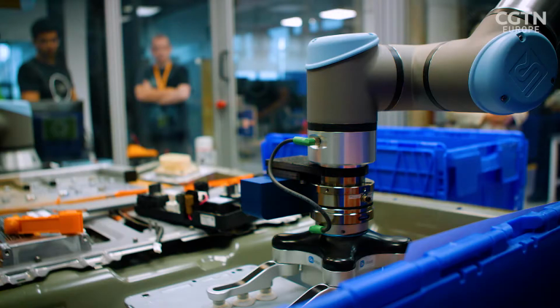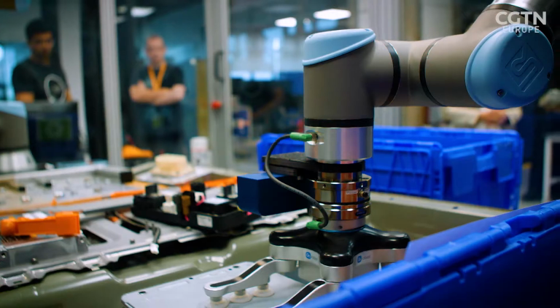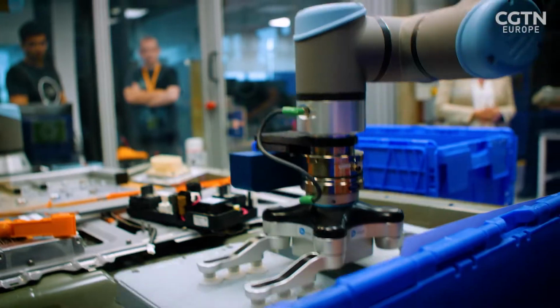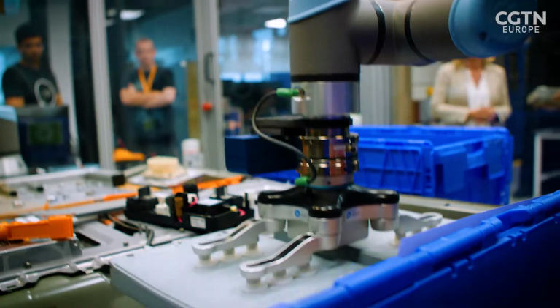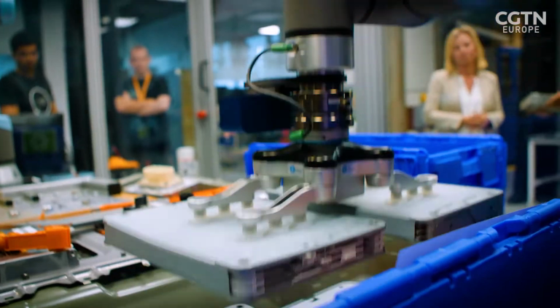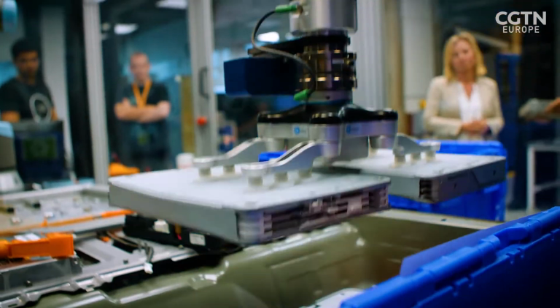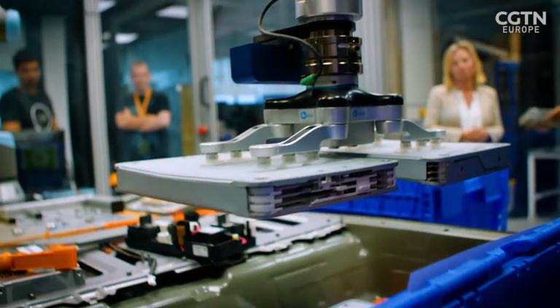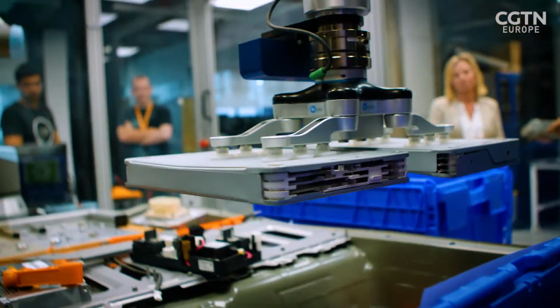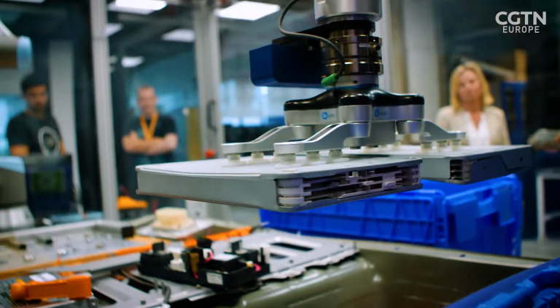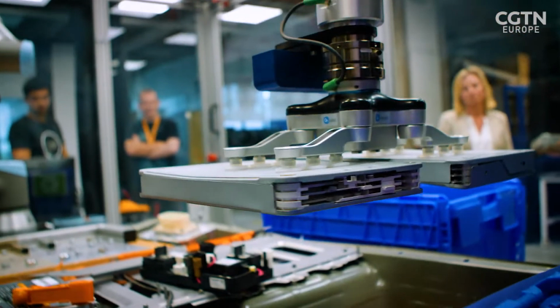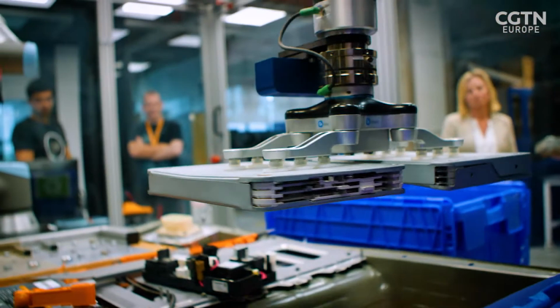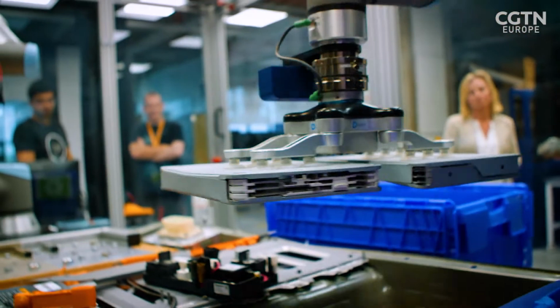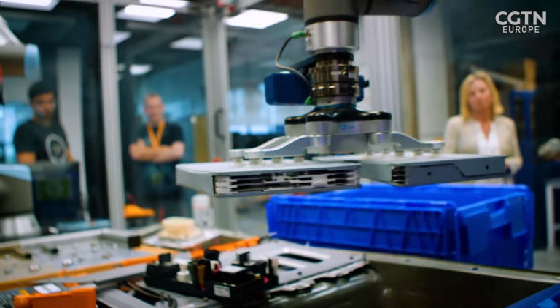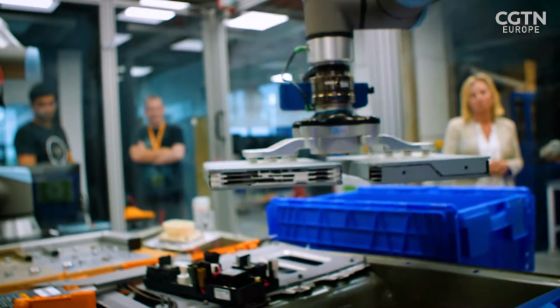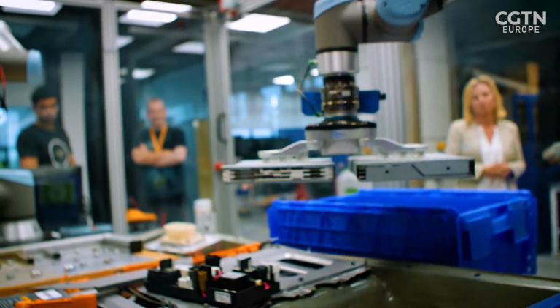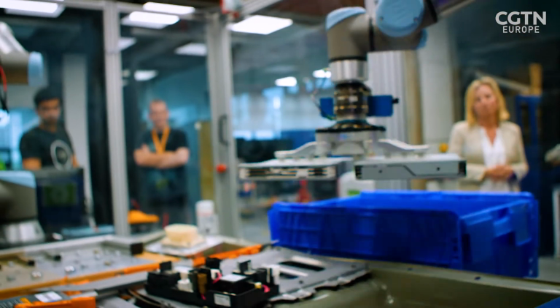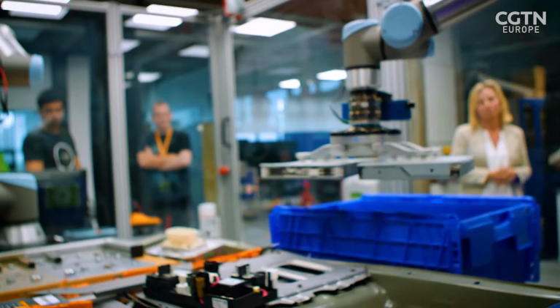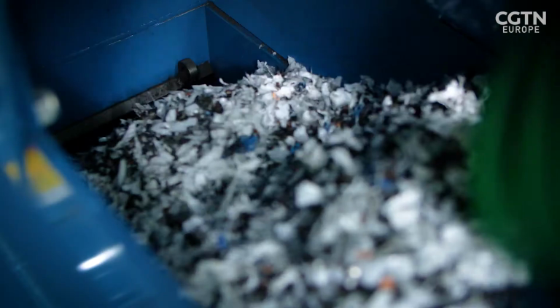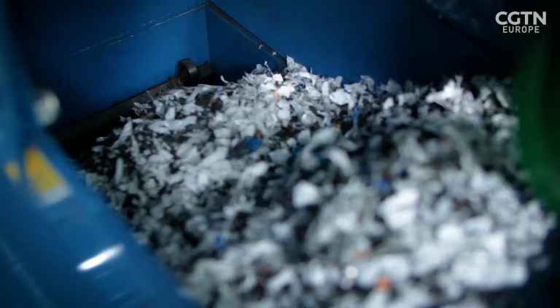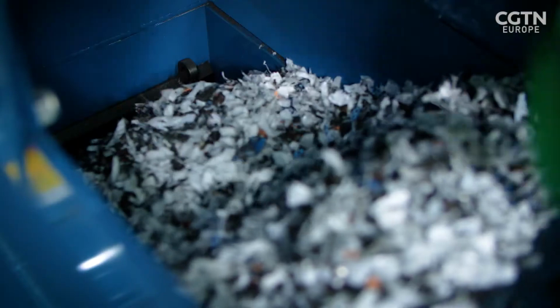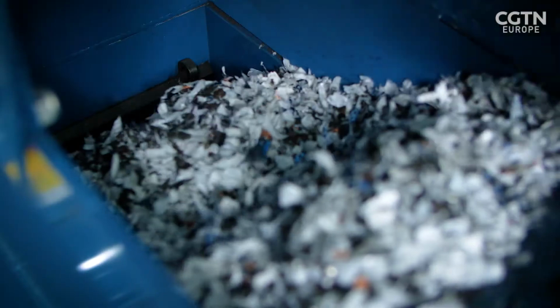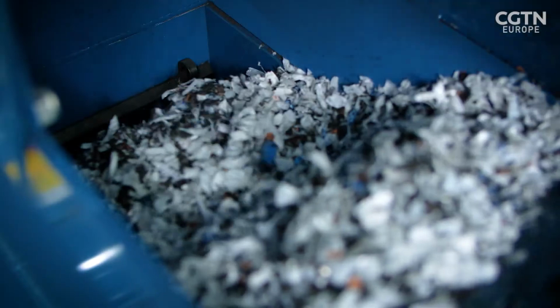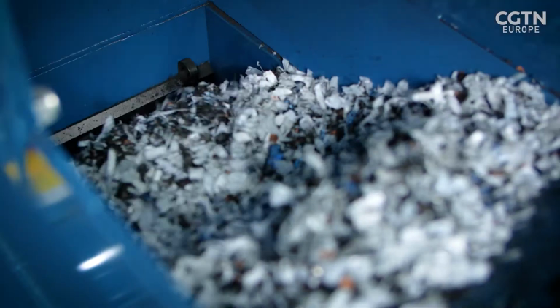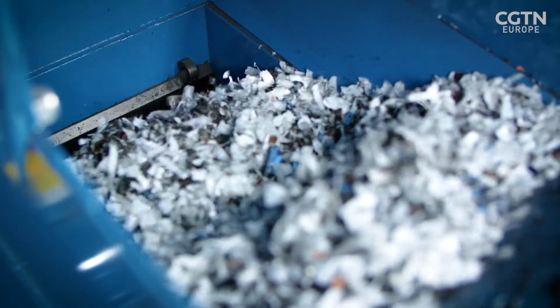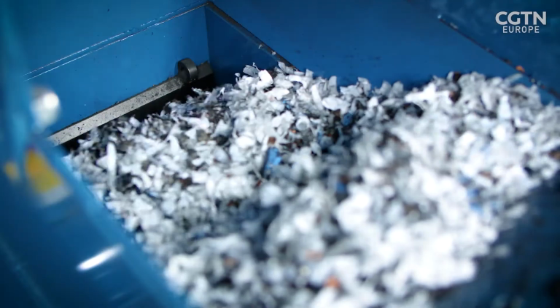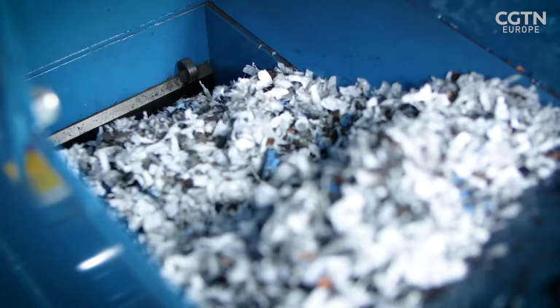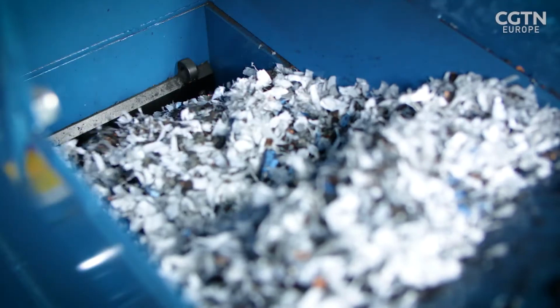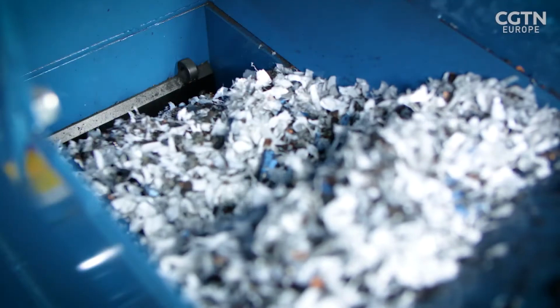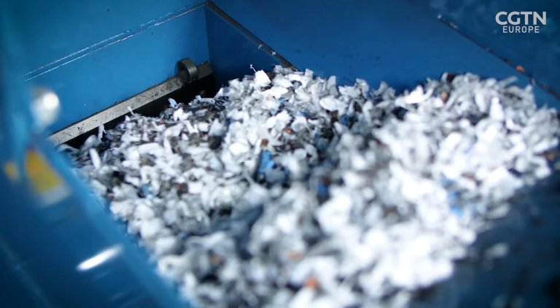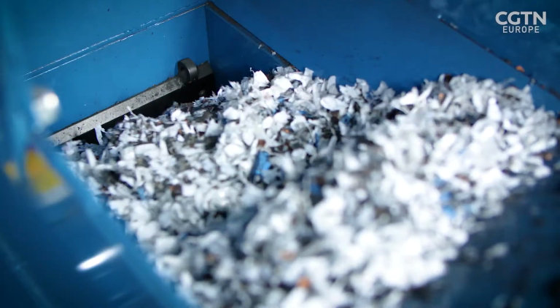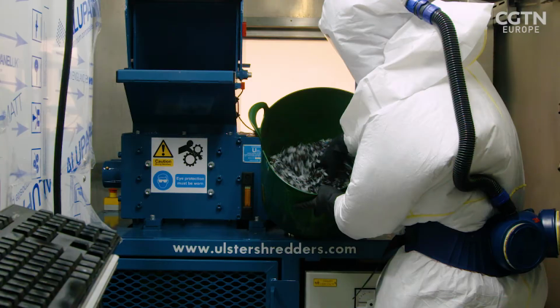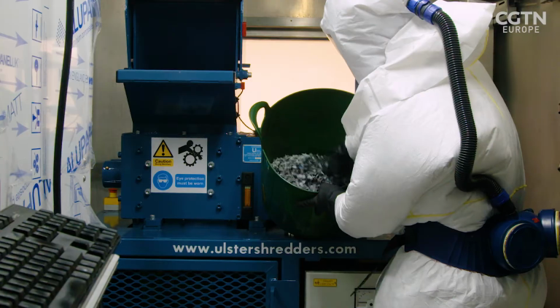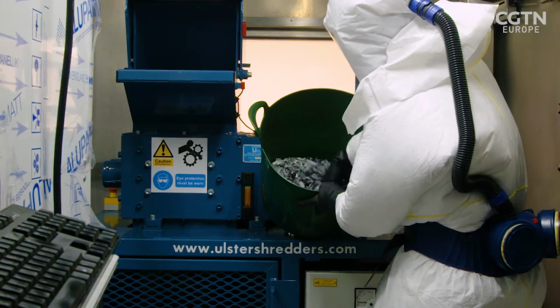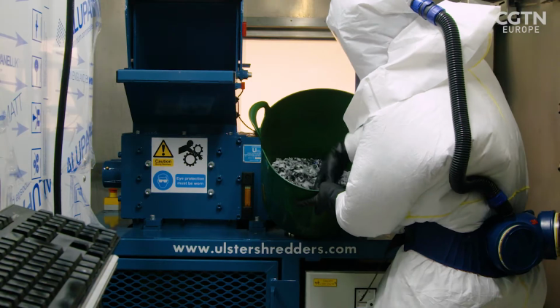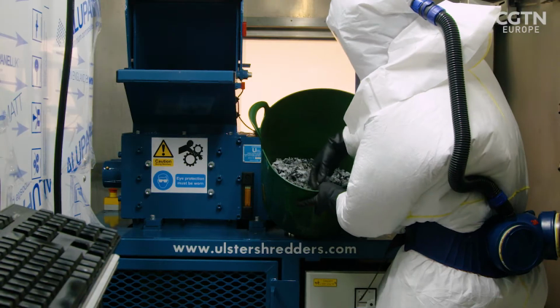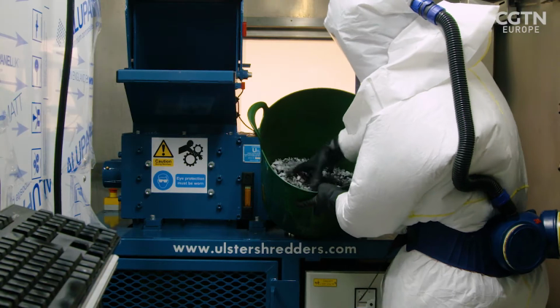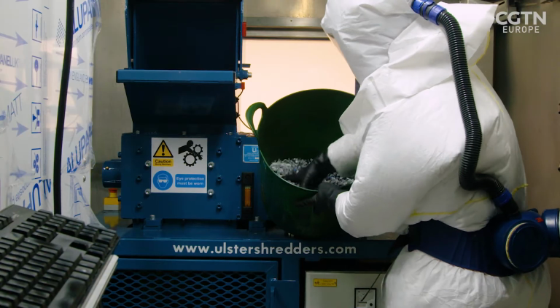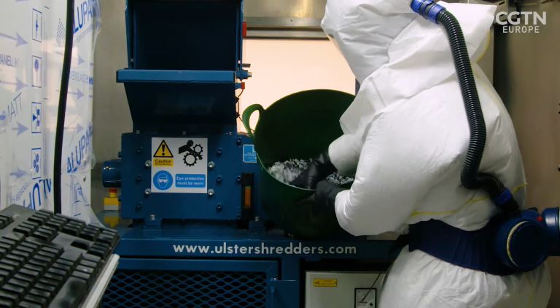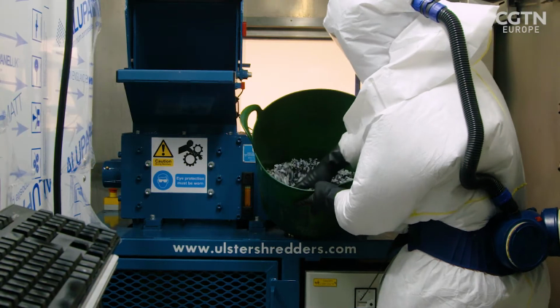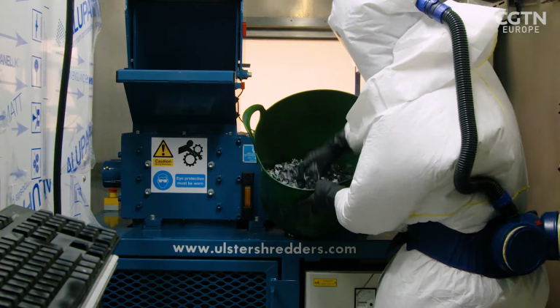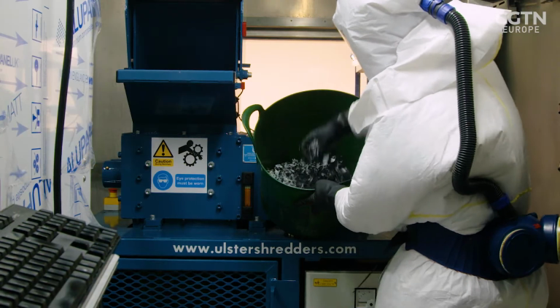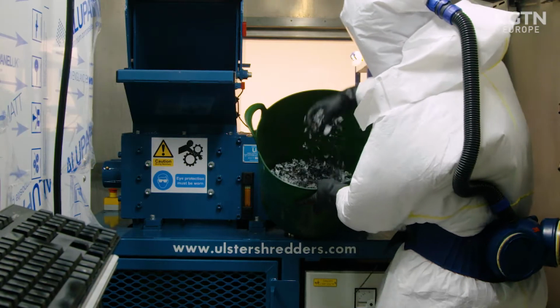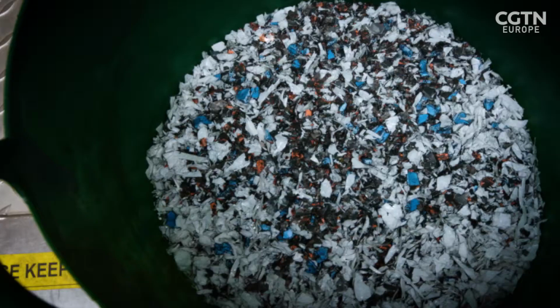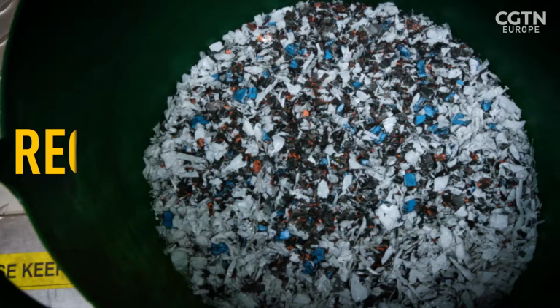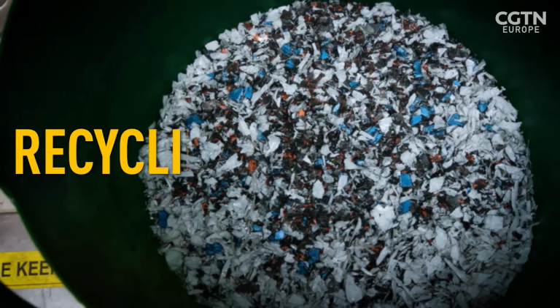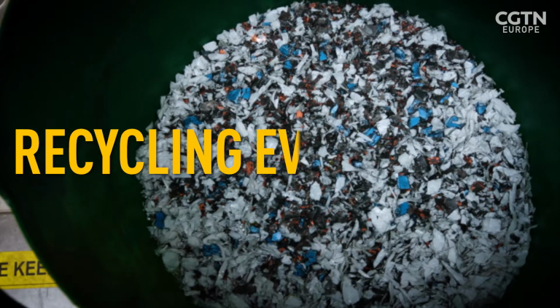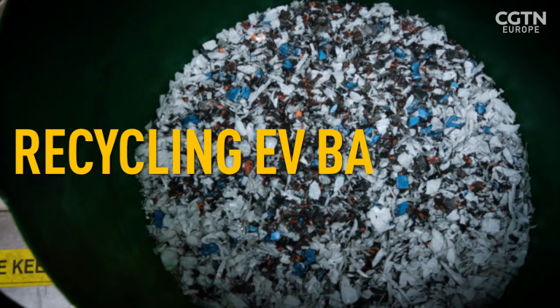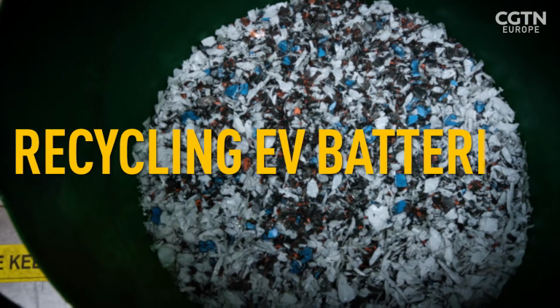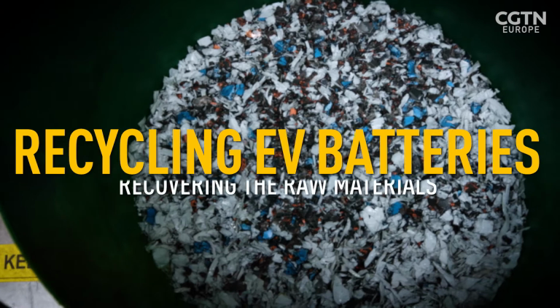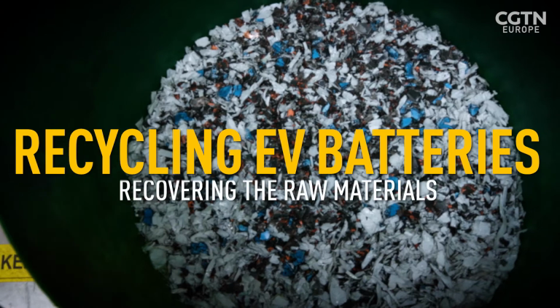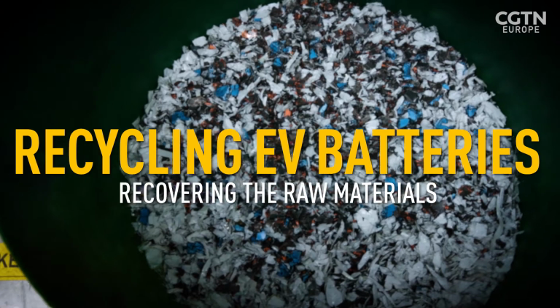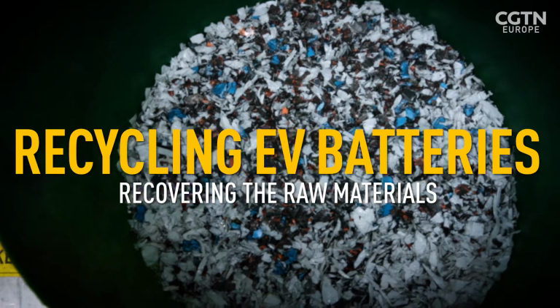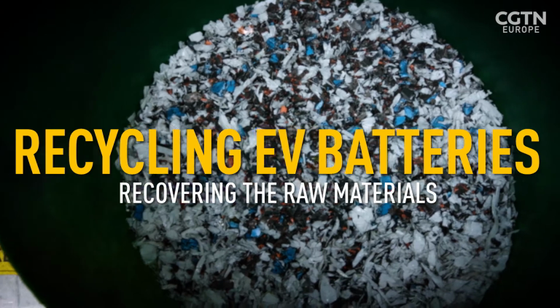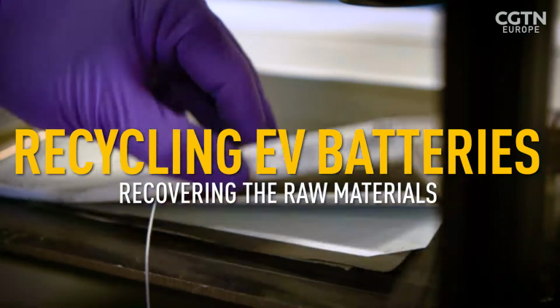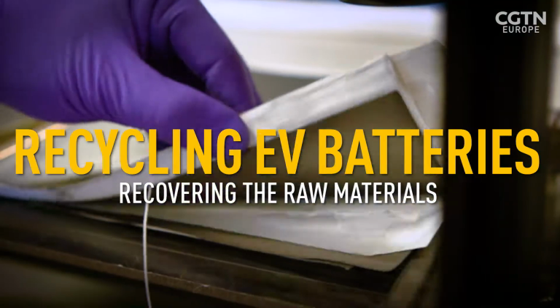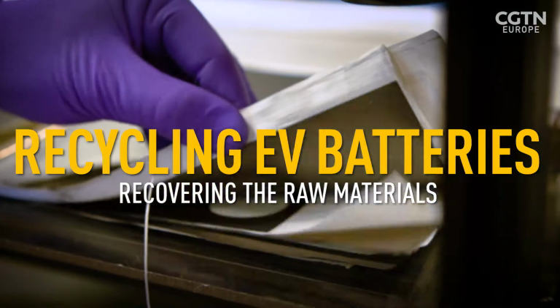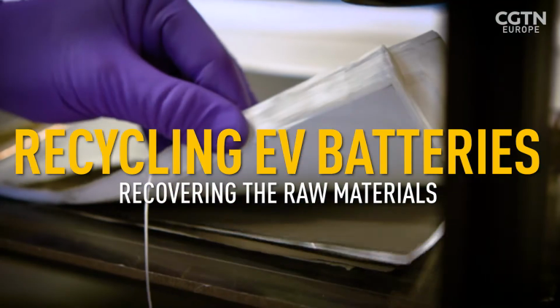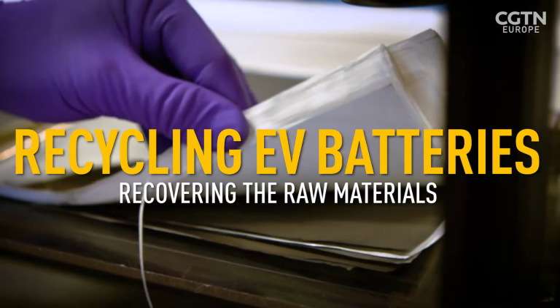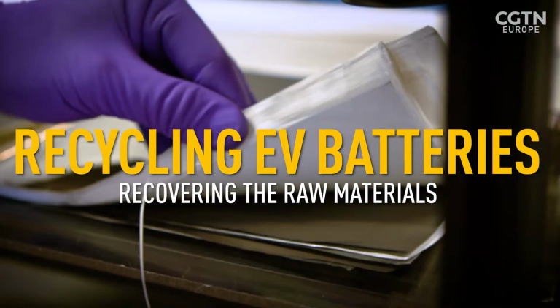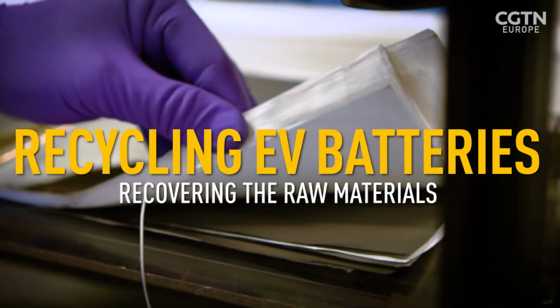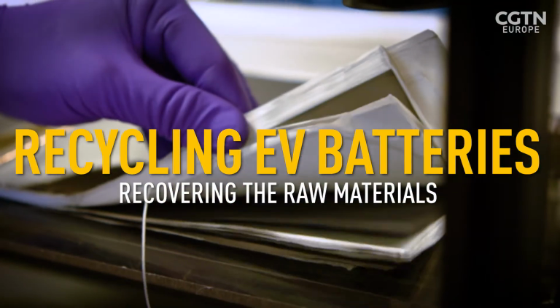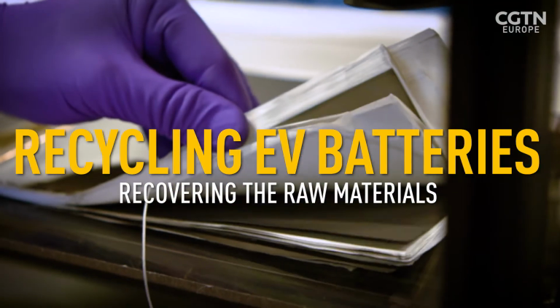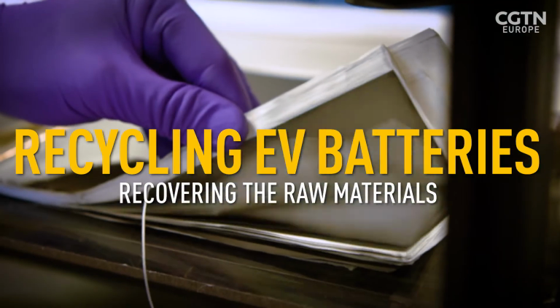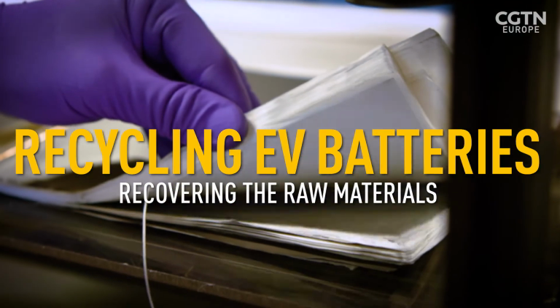This is what would allow the recycling industry to extract the current collector metal and really change how we can reprocess this material.